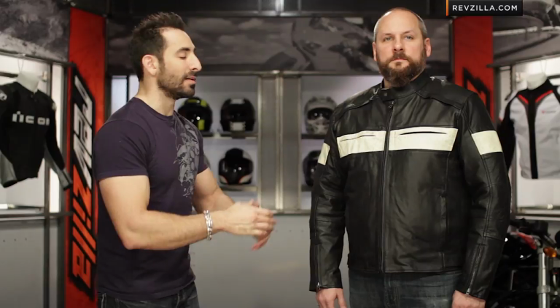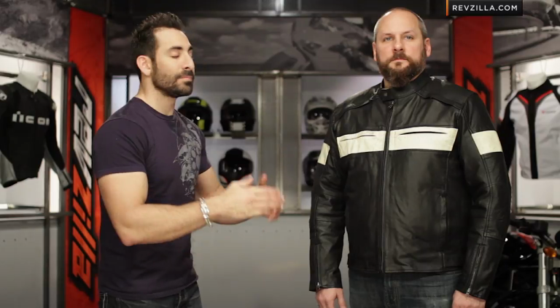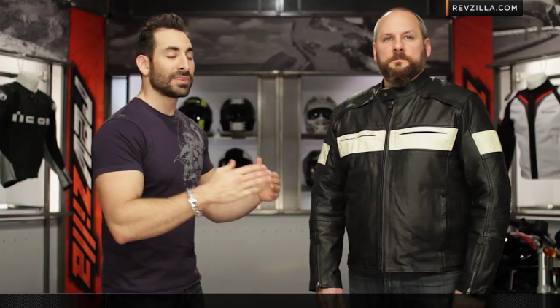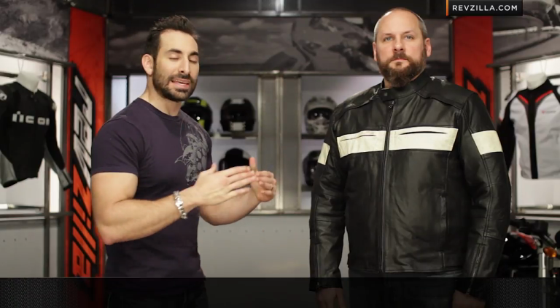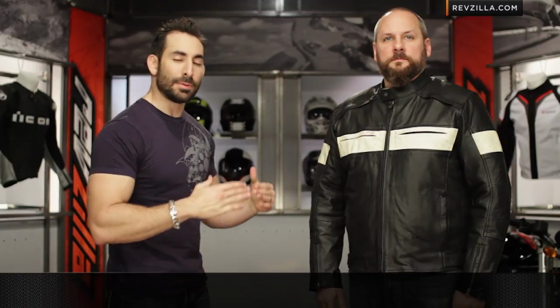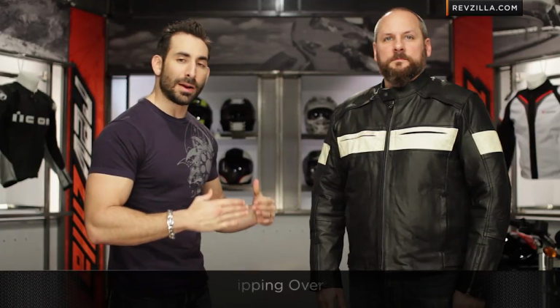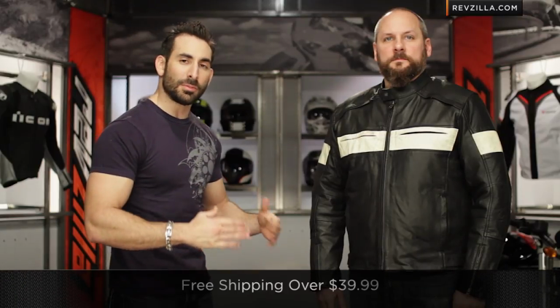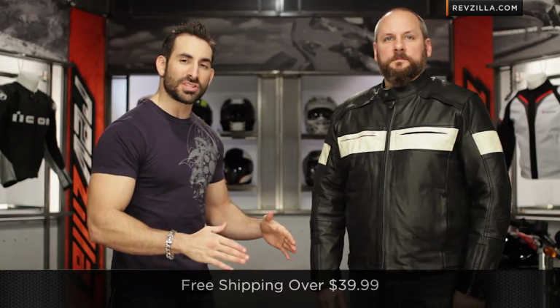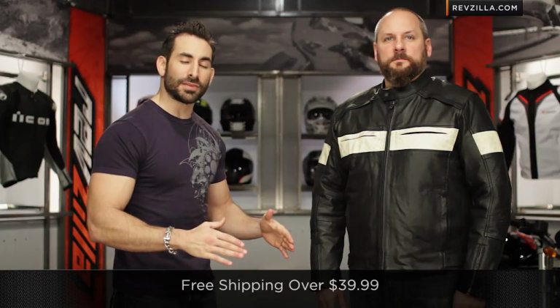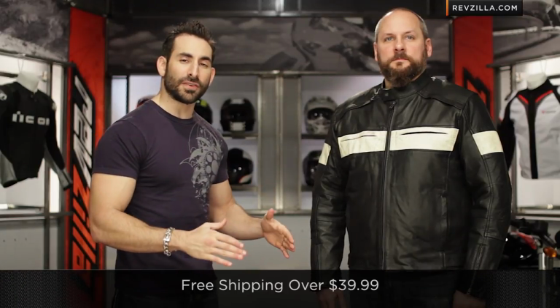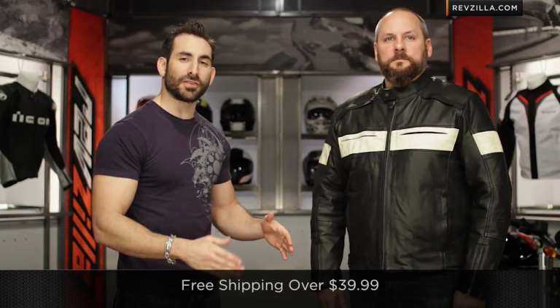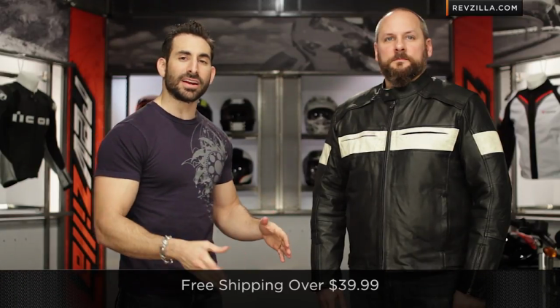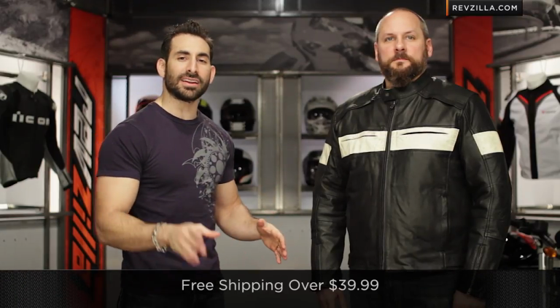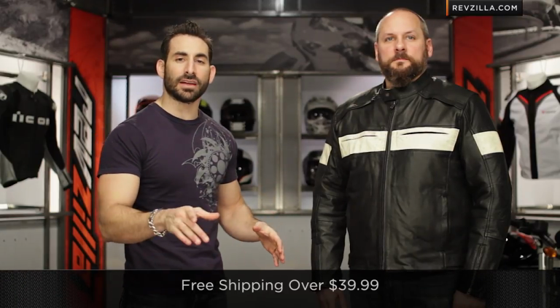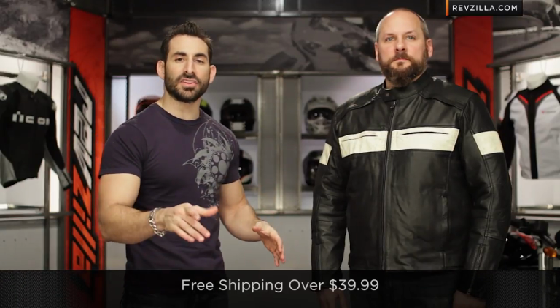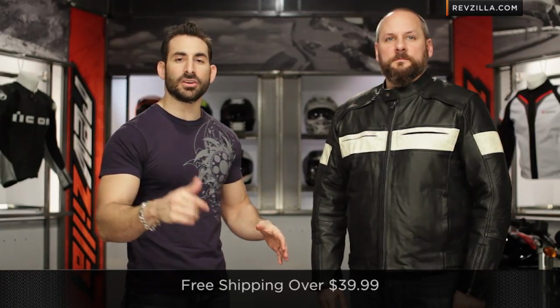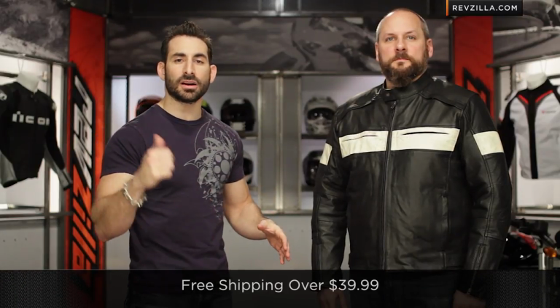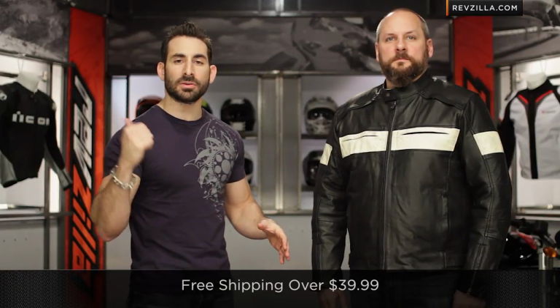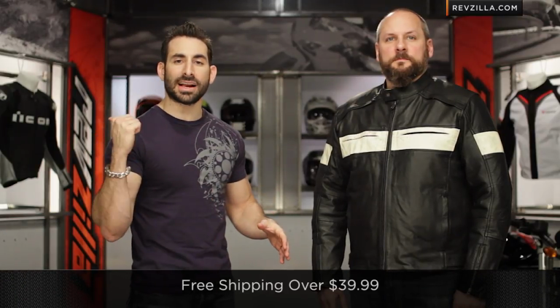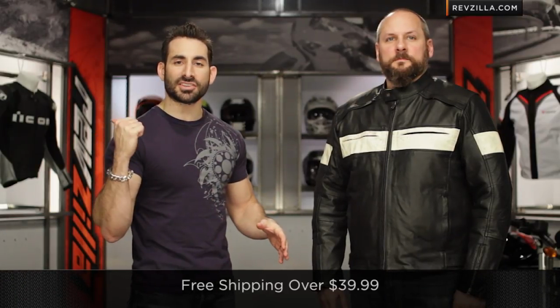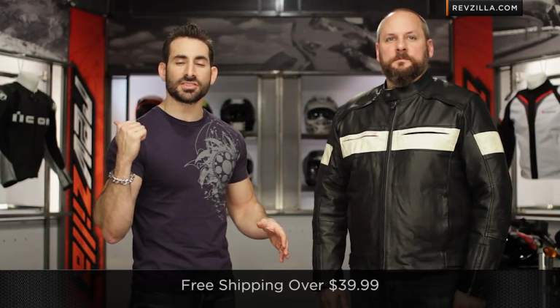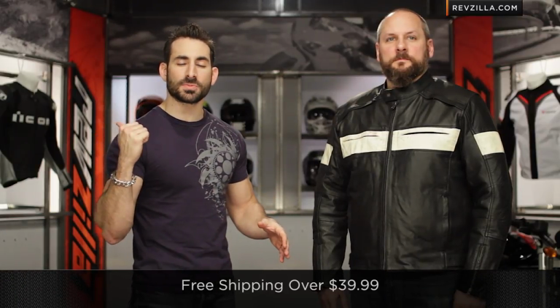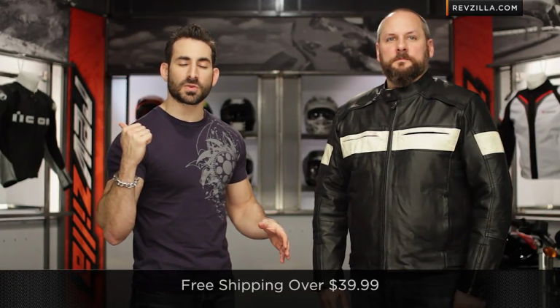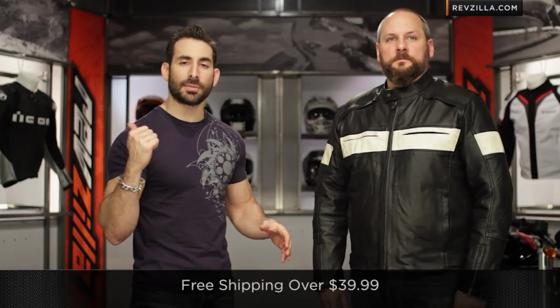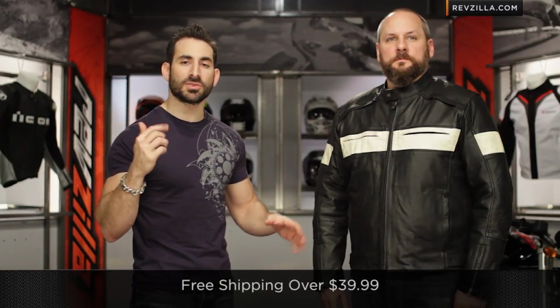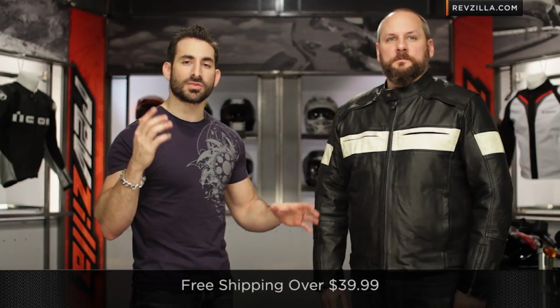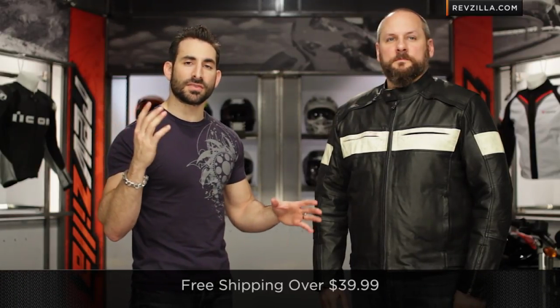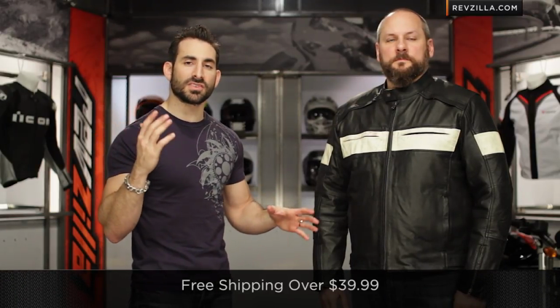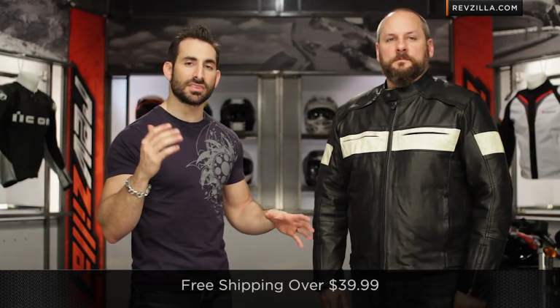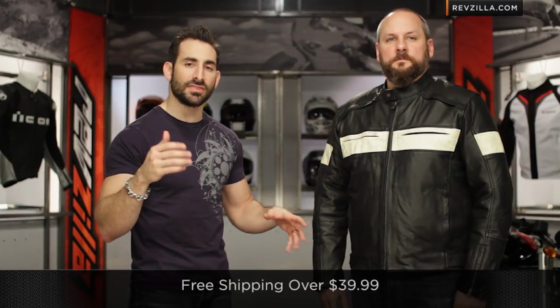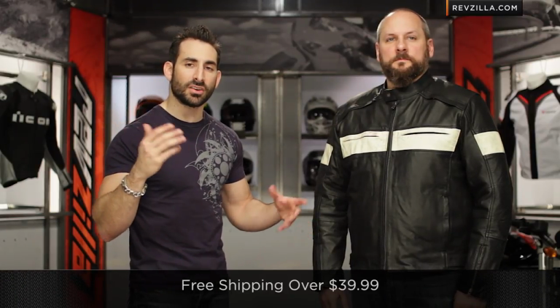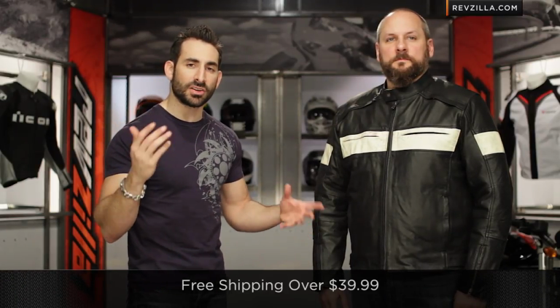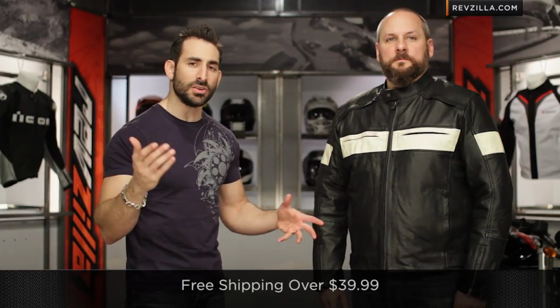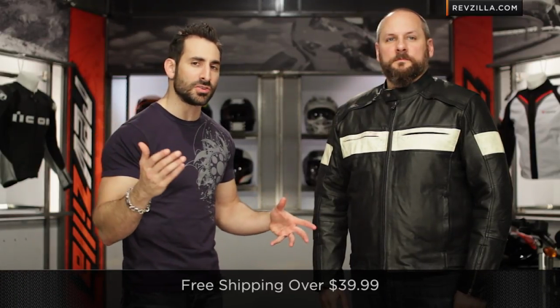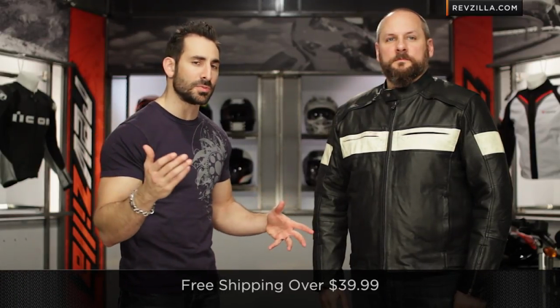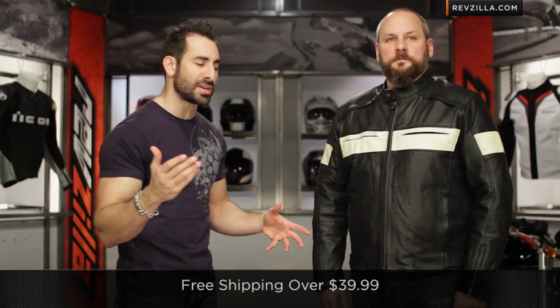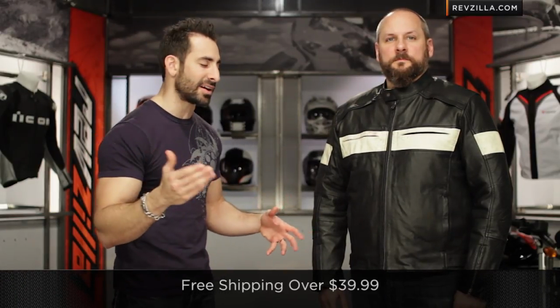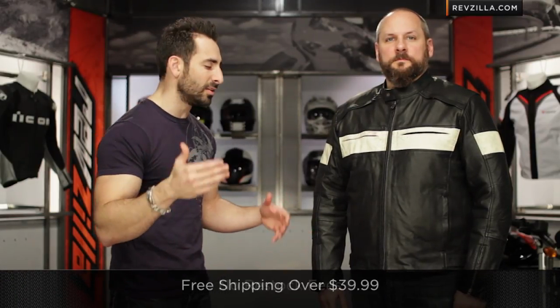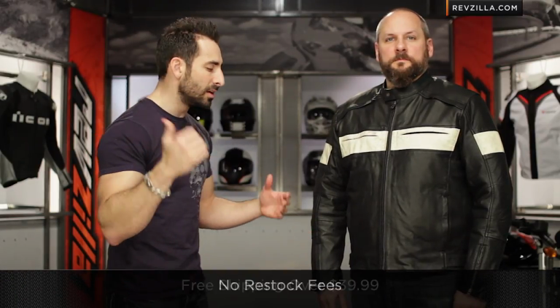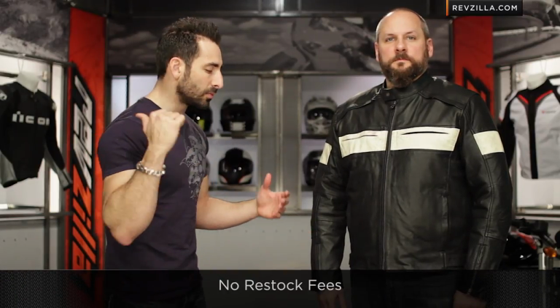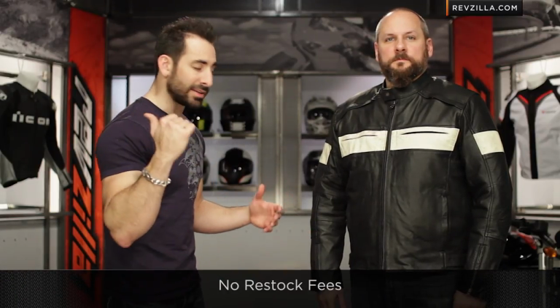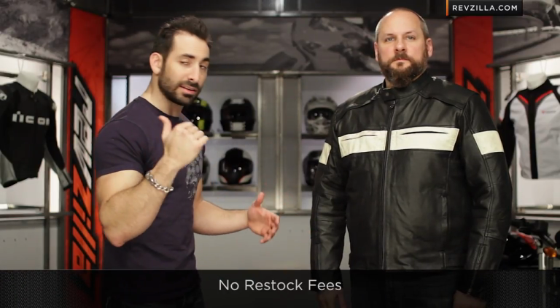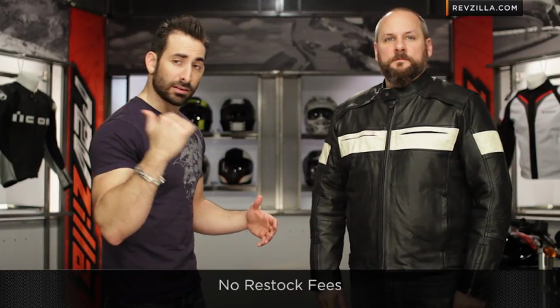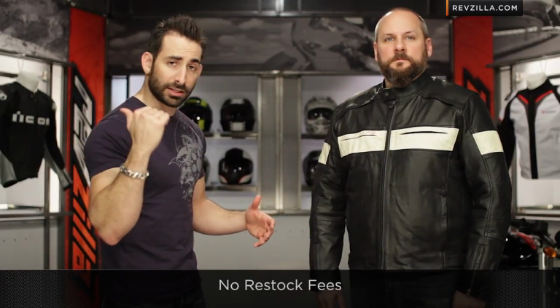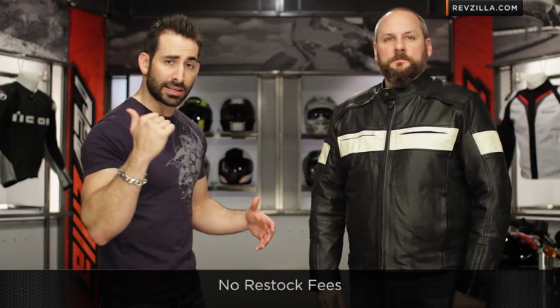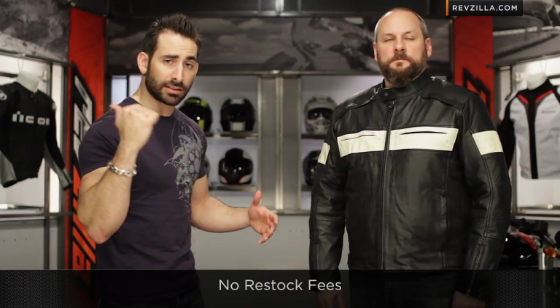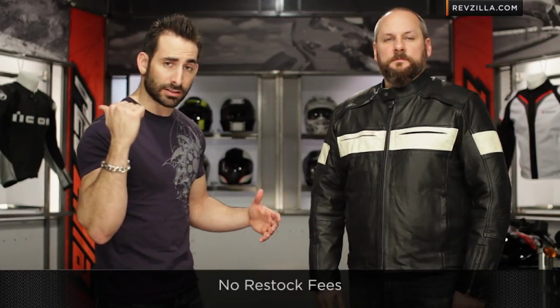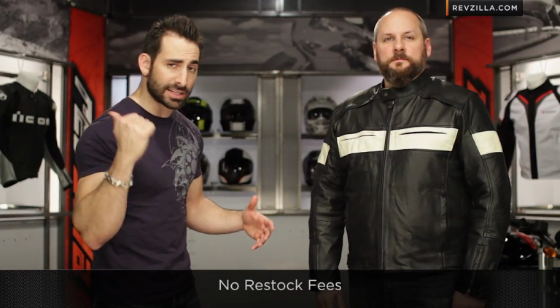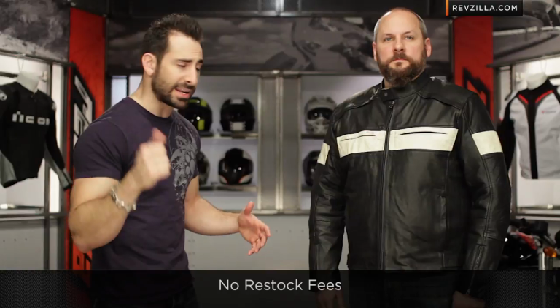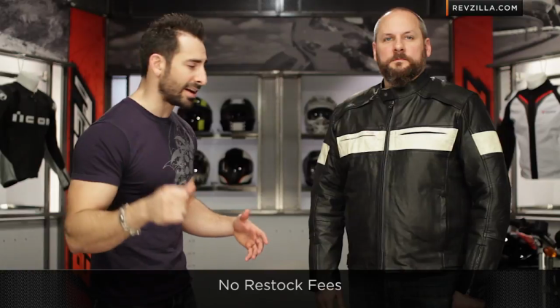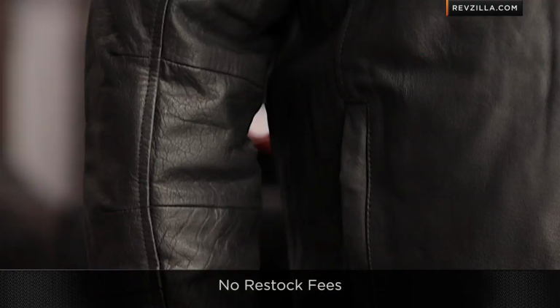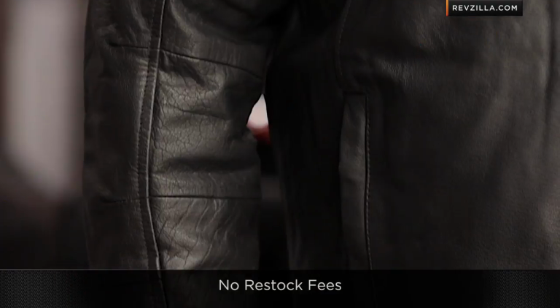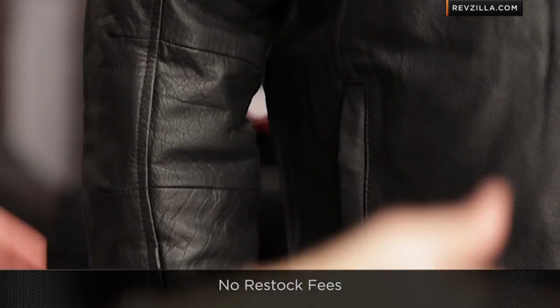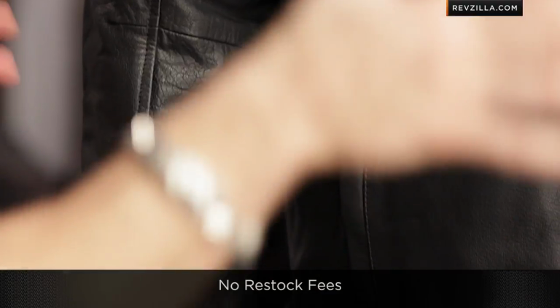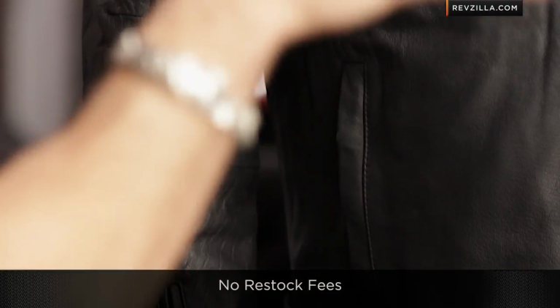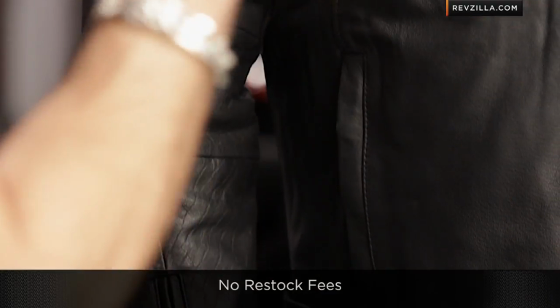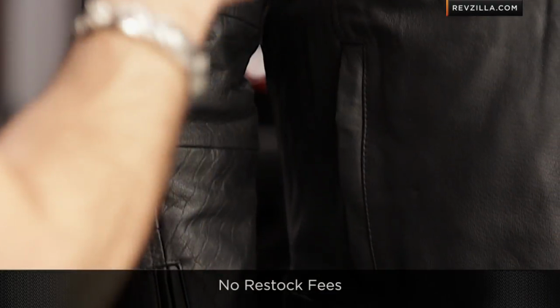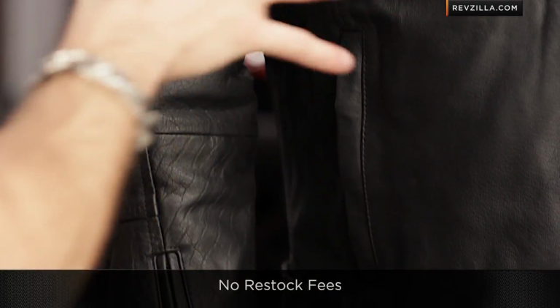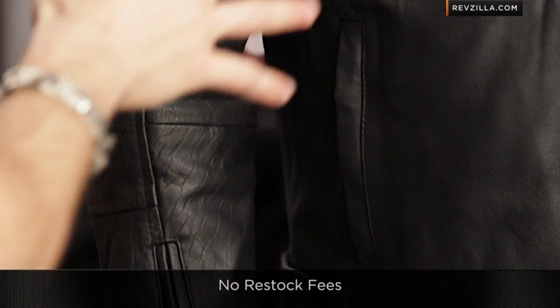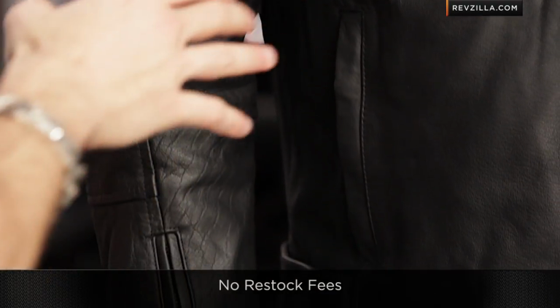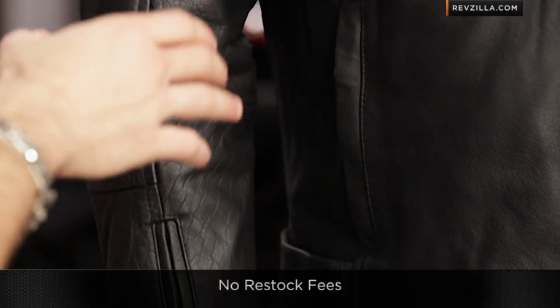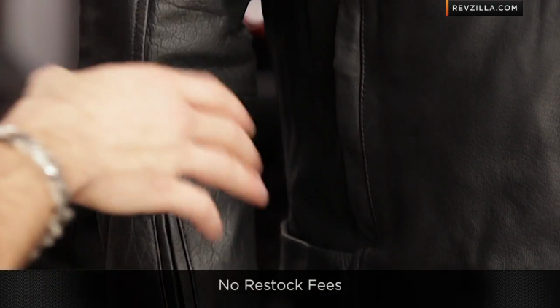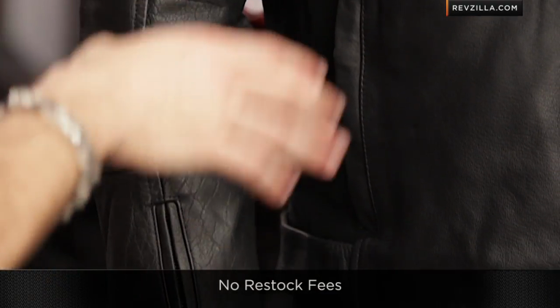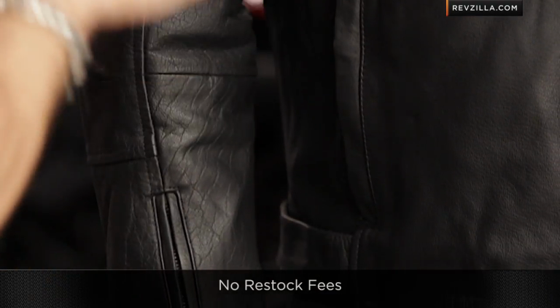Keep in mind we ship for free, and I'd love to hear your gut reactions. Subscribe to us at RevZillaTV on our YouTube channel — click it now. Moving back into the jacket, you're going to see the distressed retro line across the front.